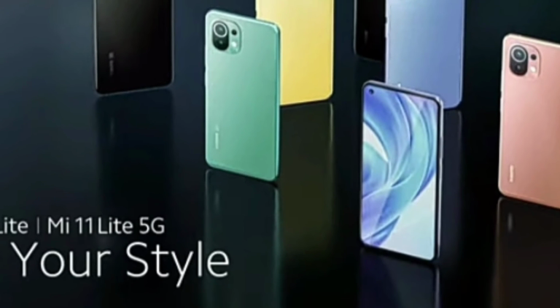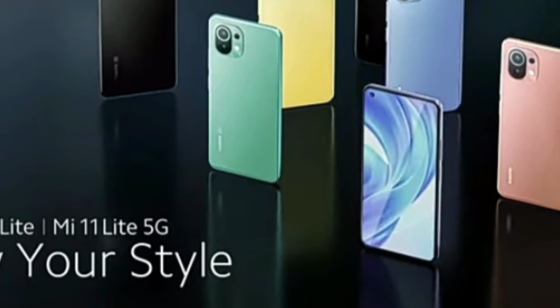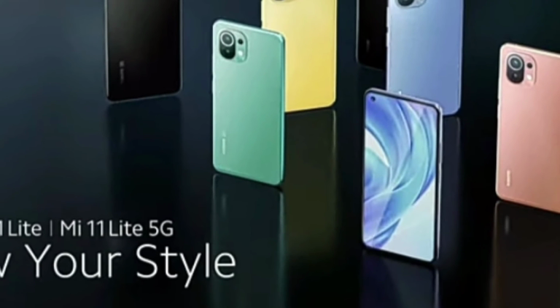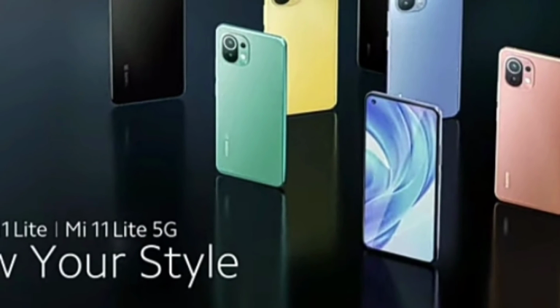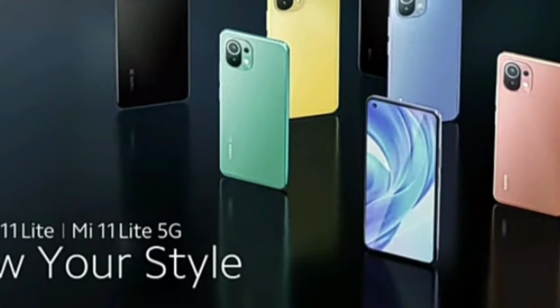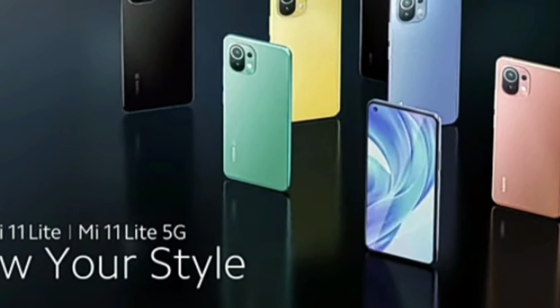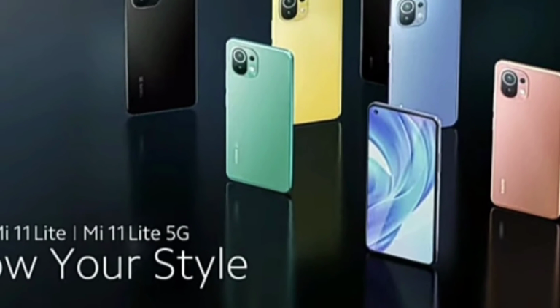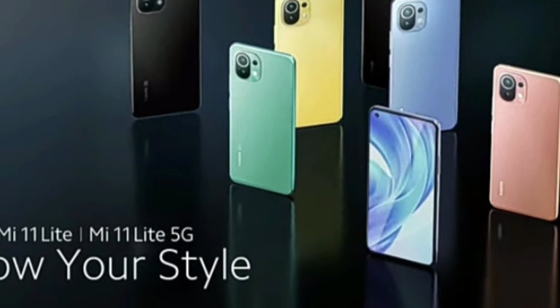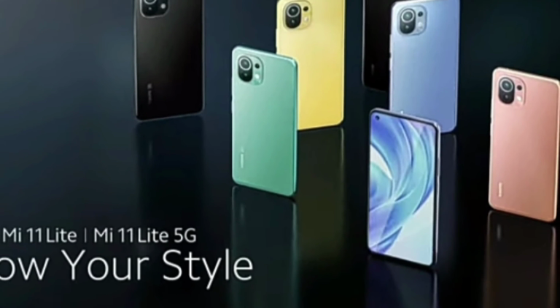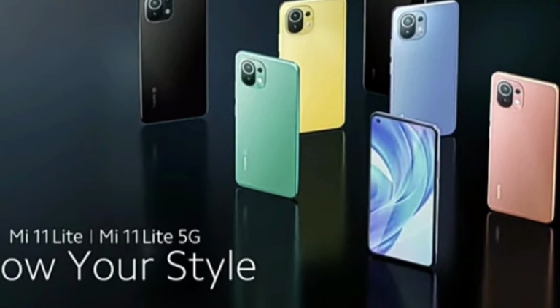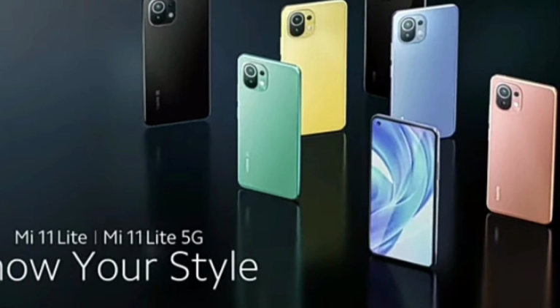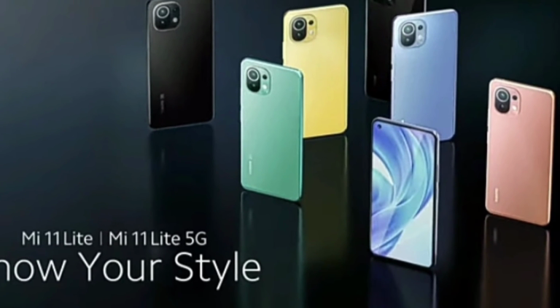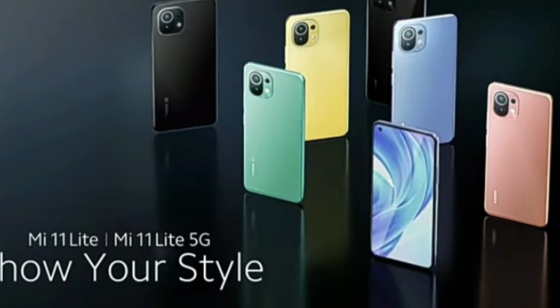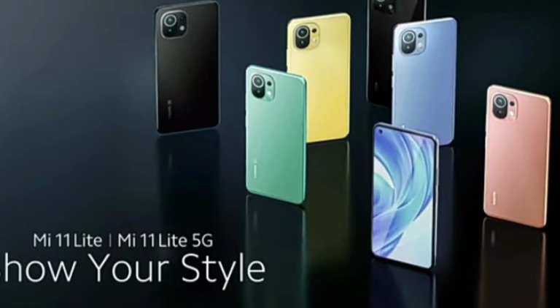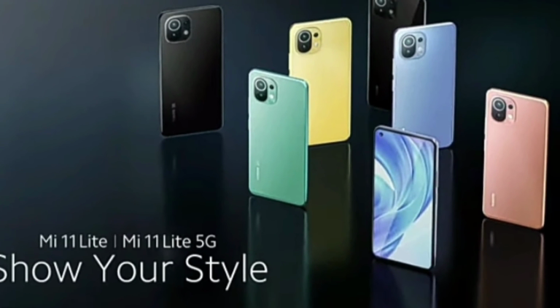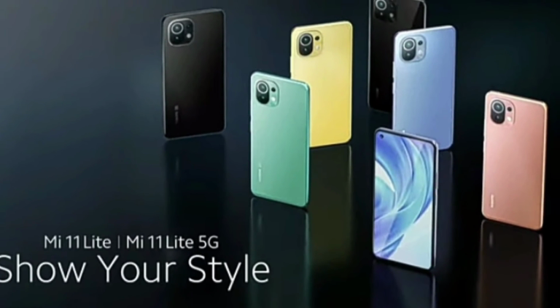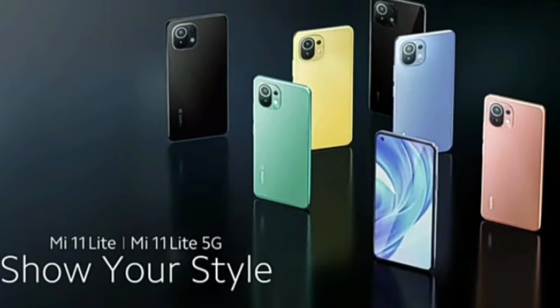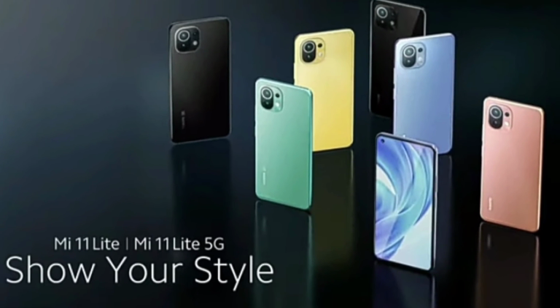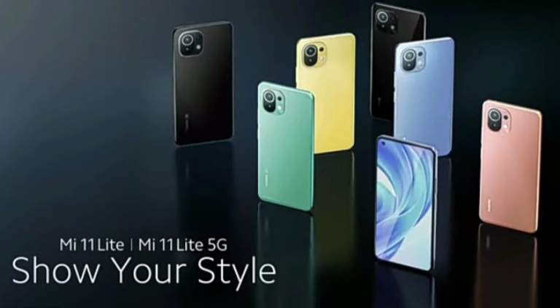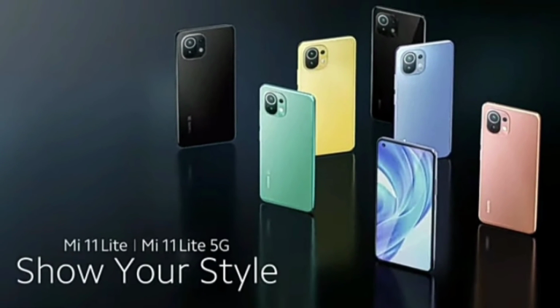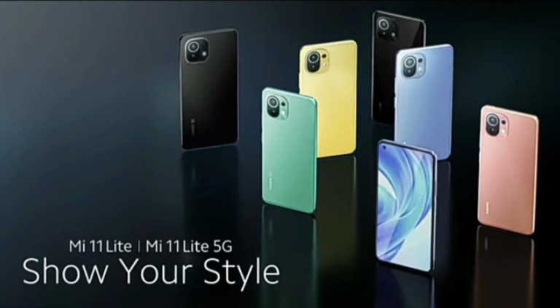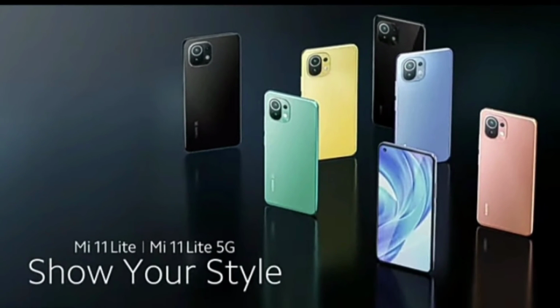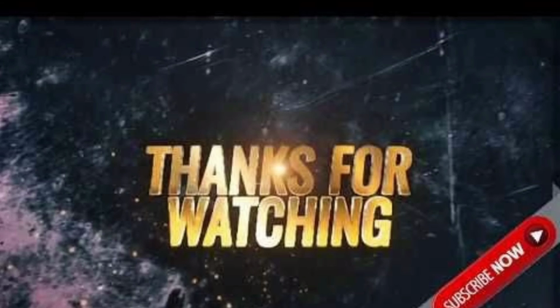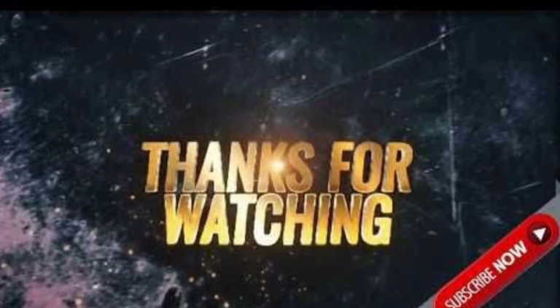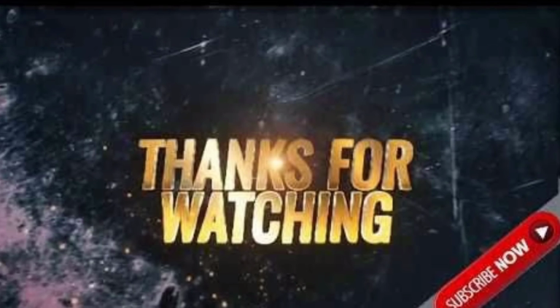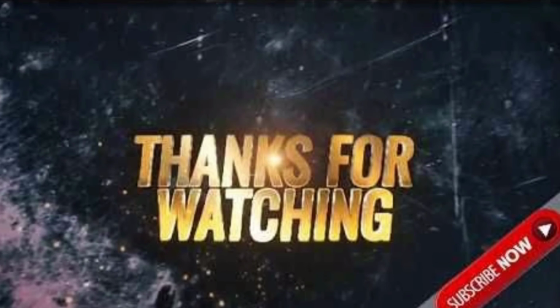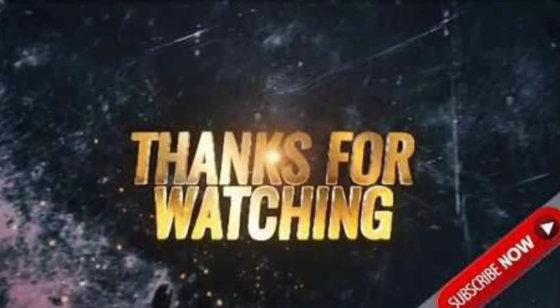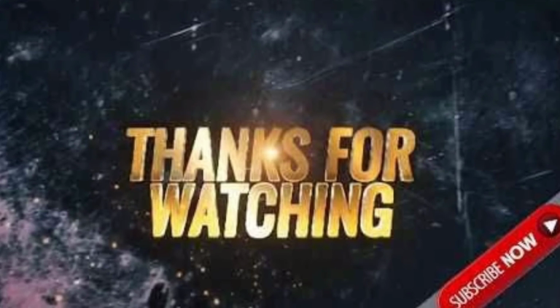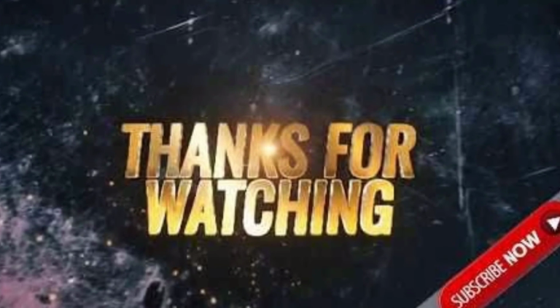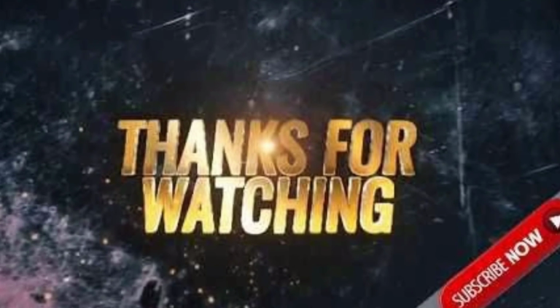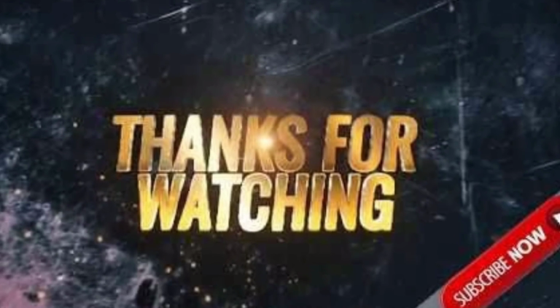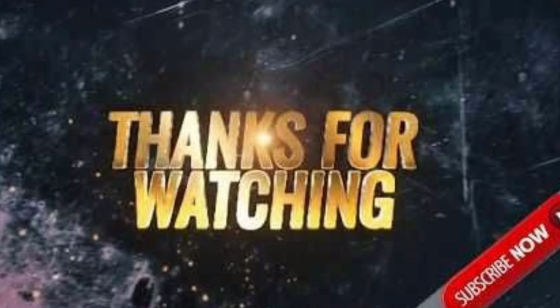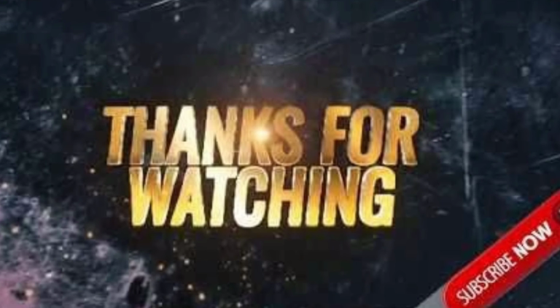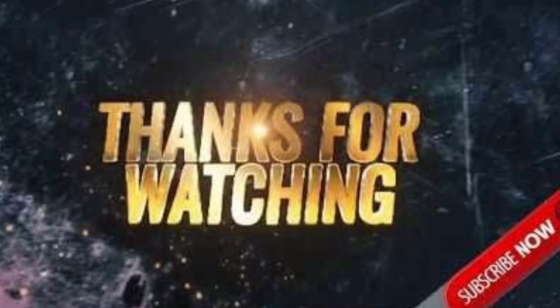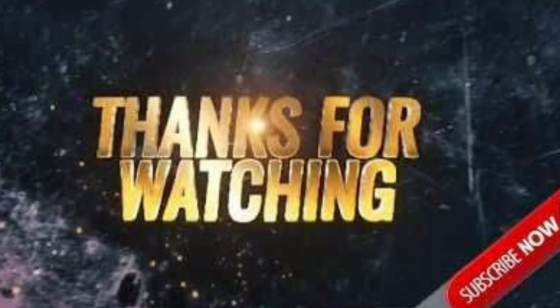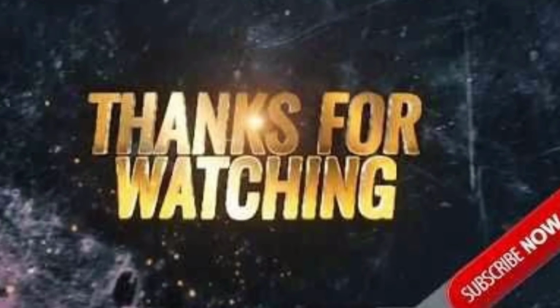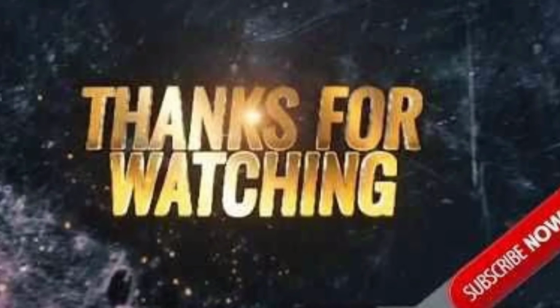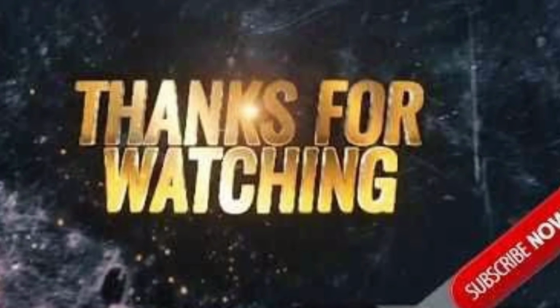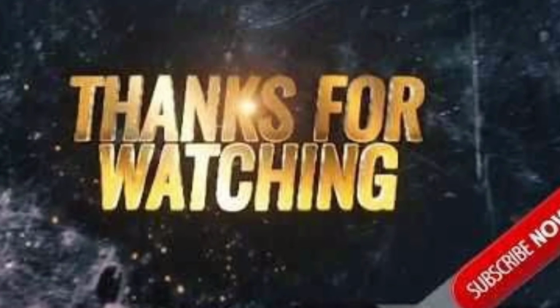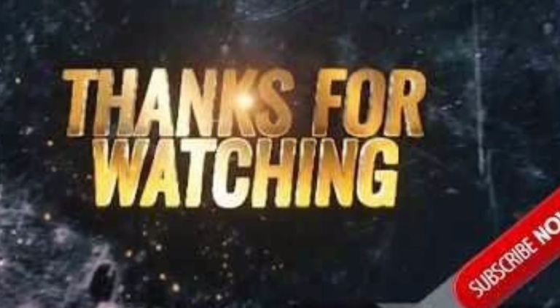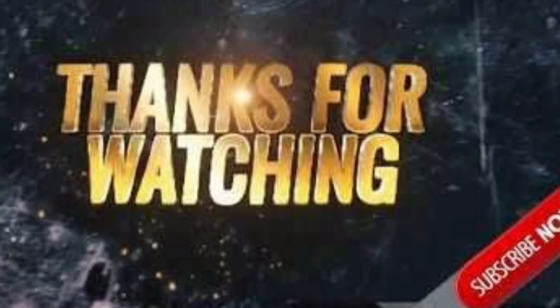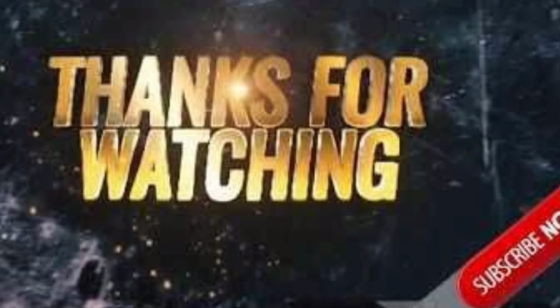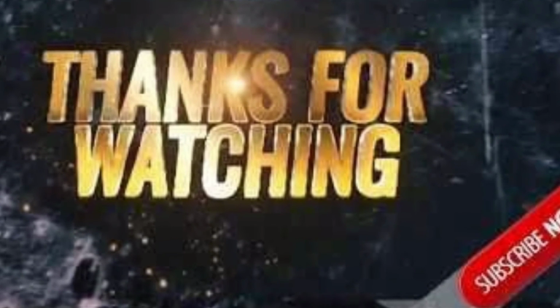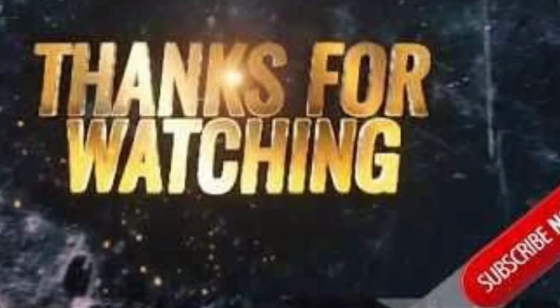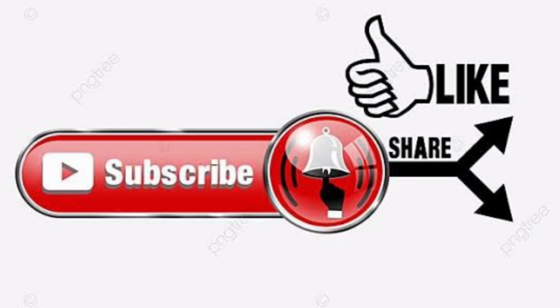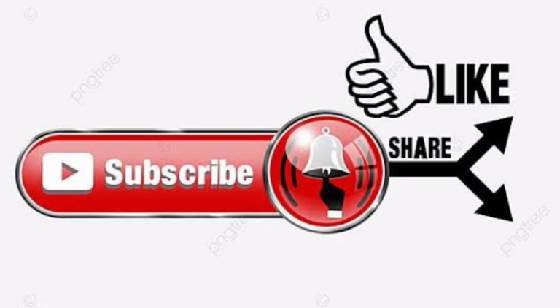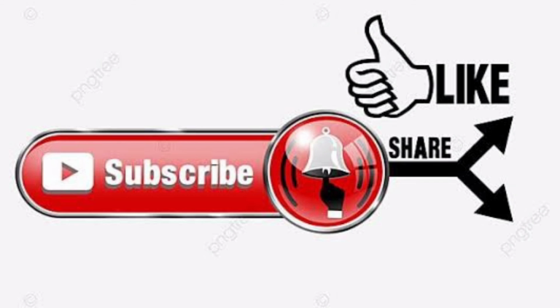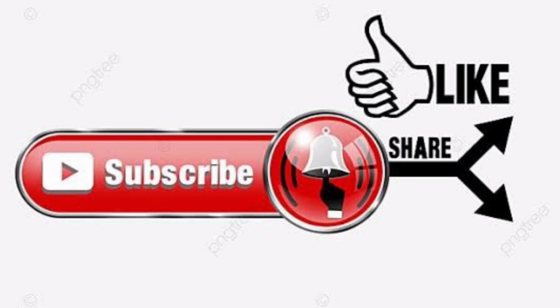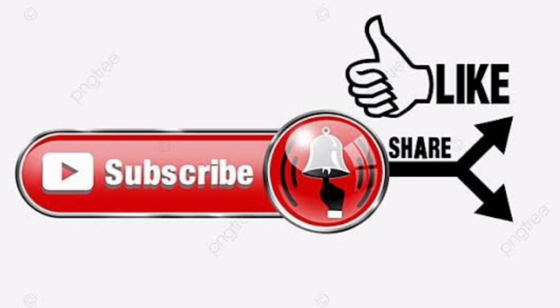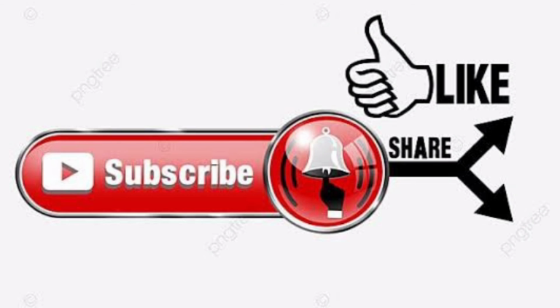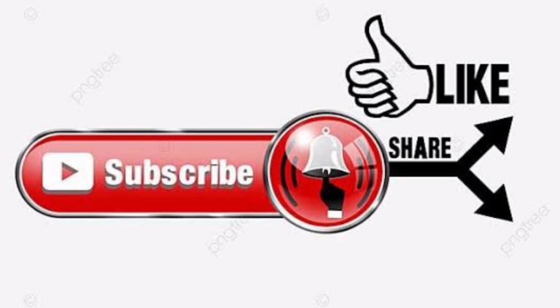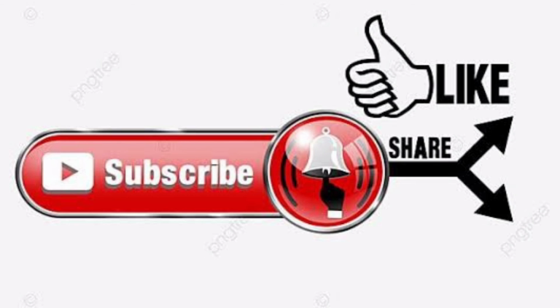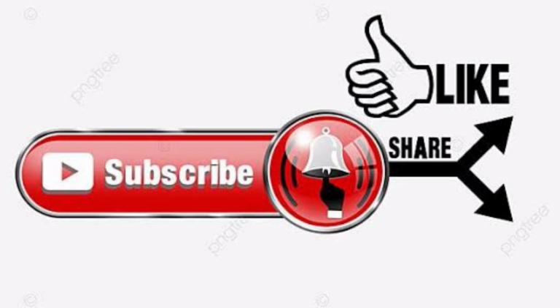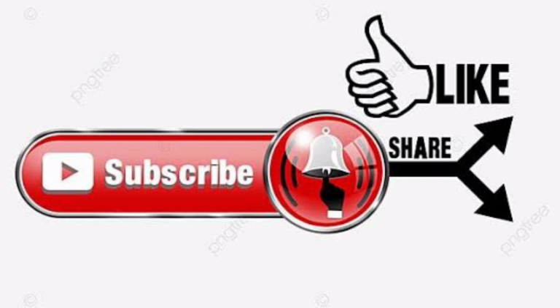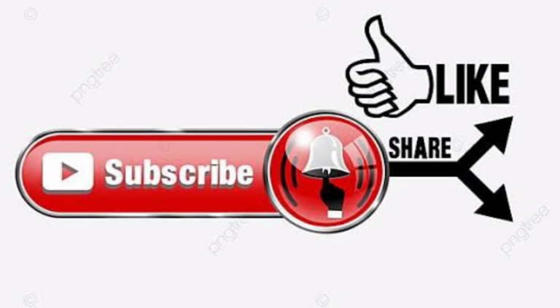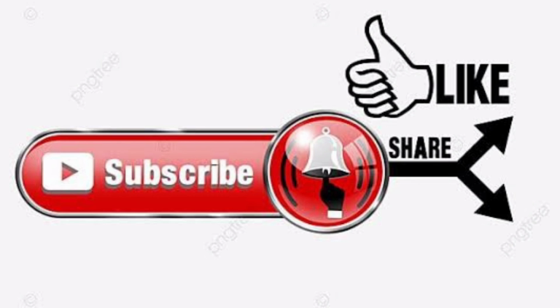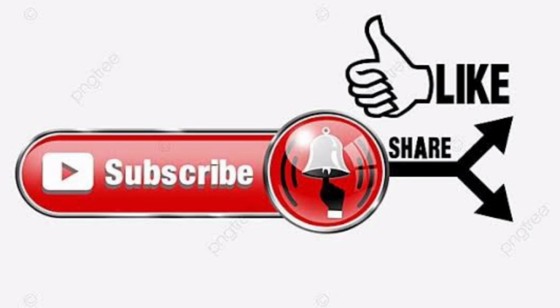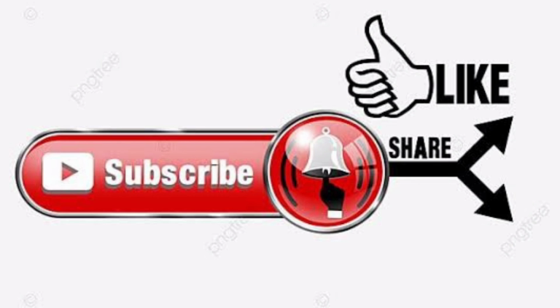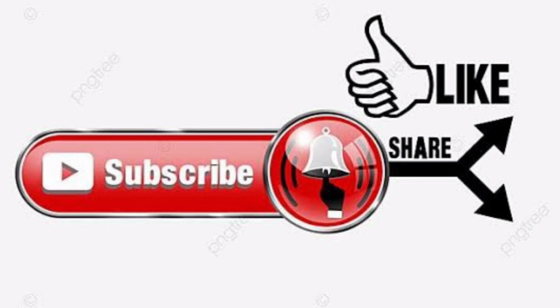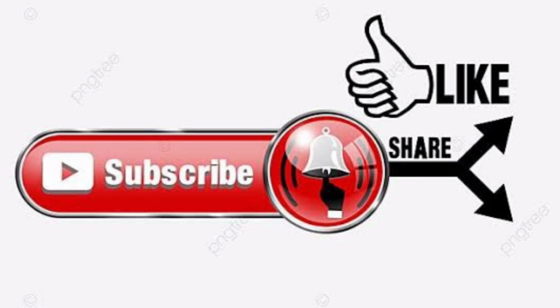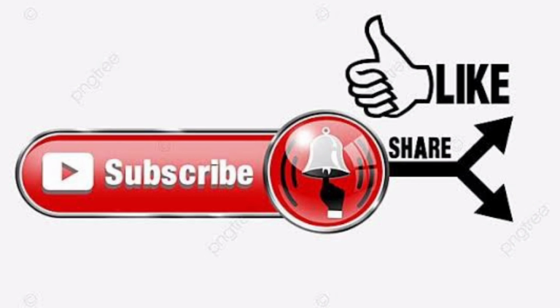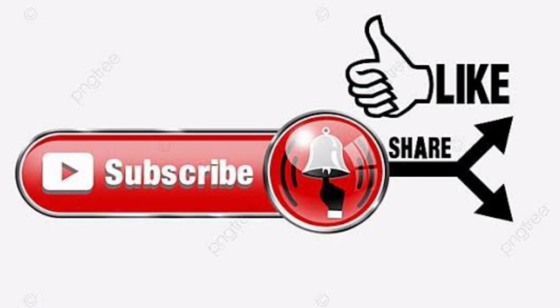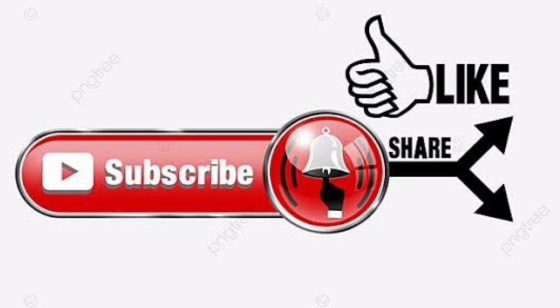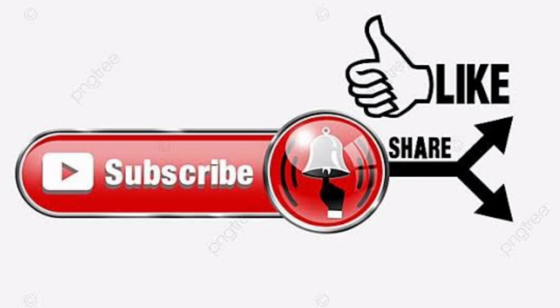33W fast charging and a side-mounted fingerprint sensor. This is the best phone review — please subscribe to the channel. See you in the next video!